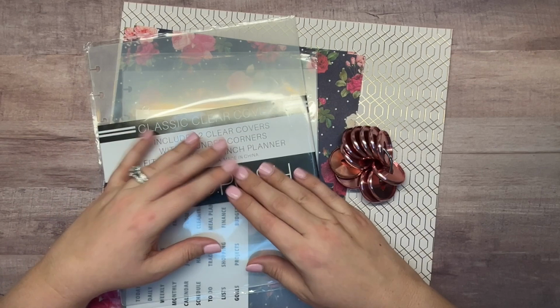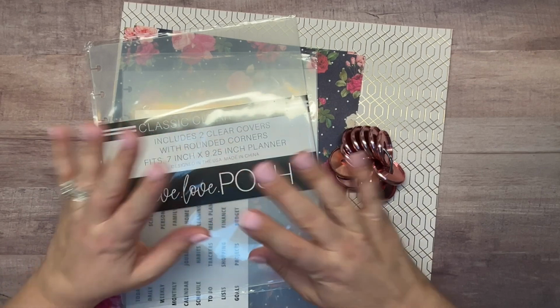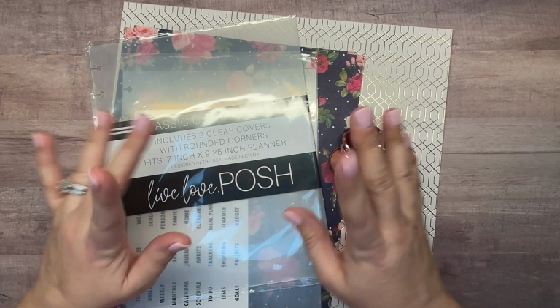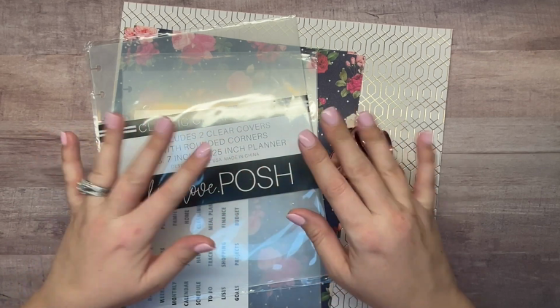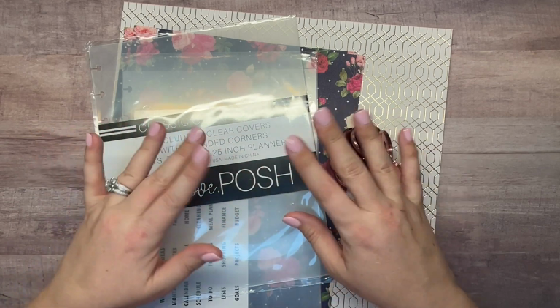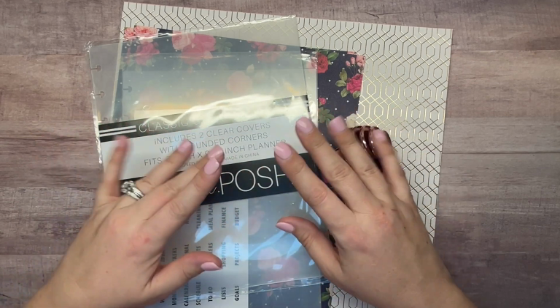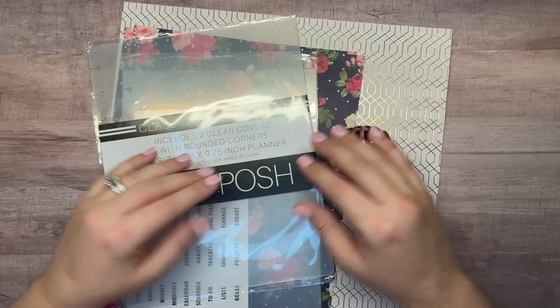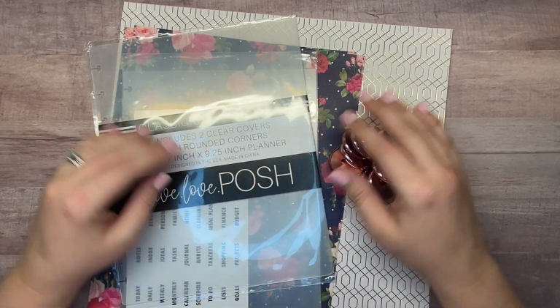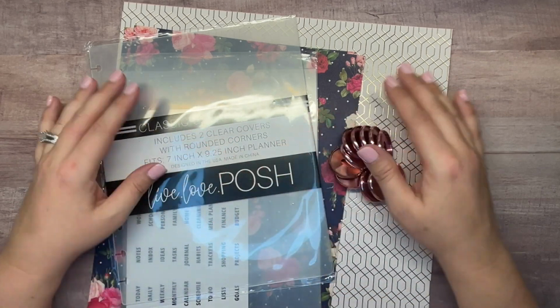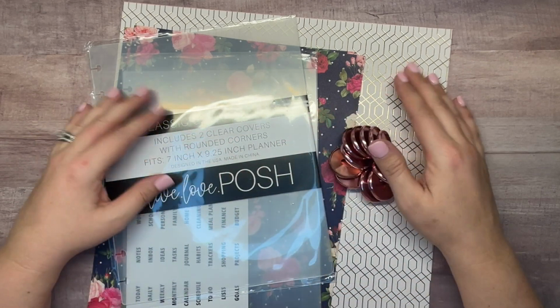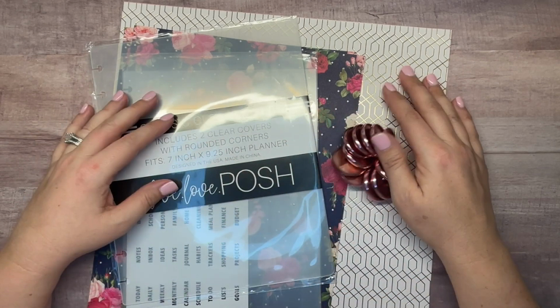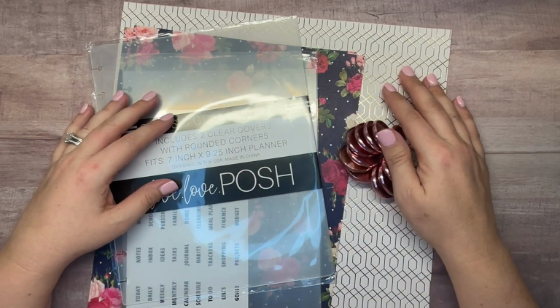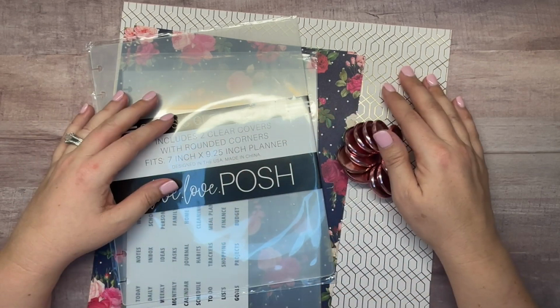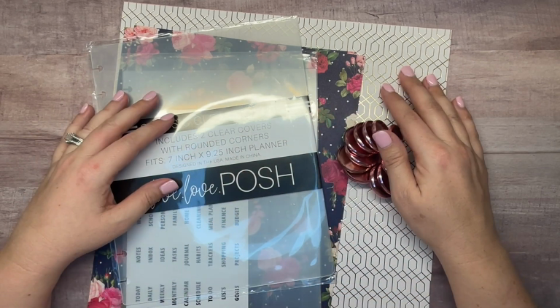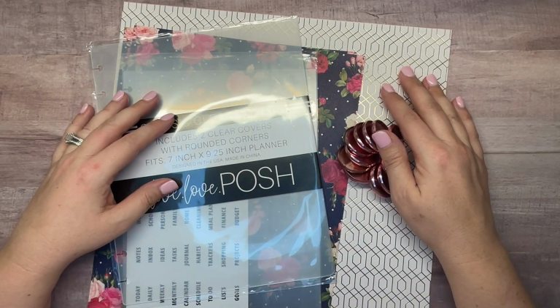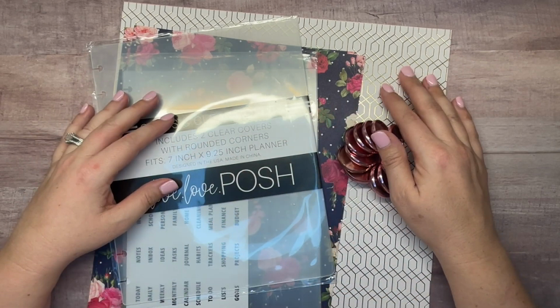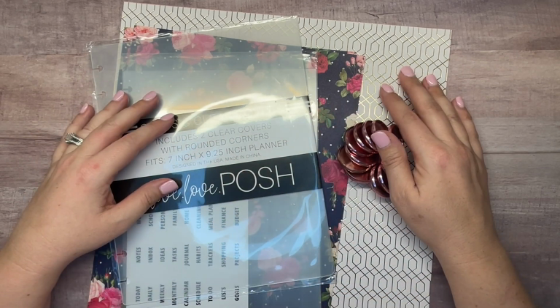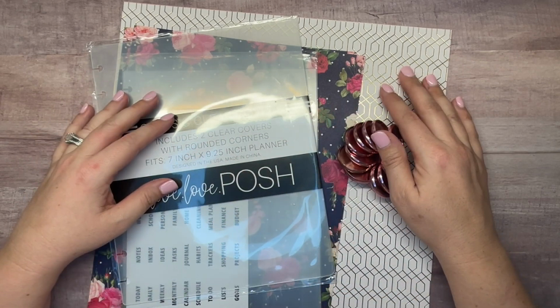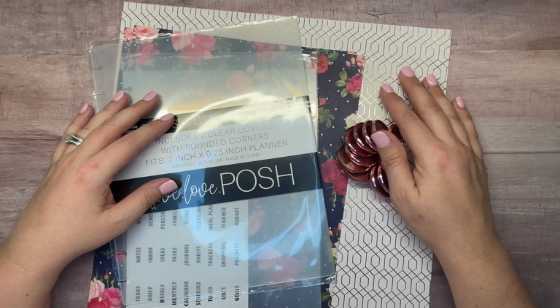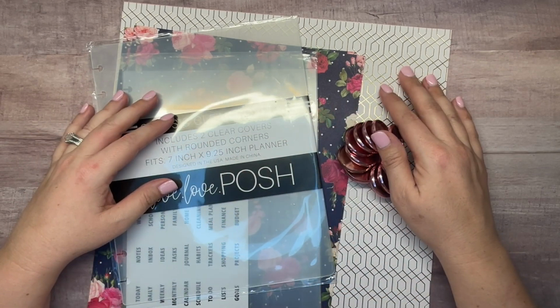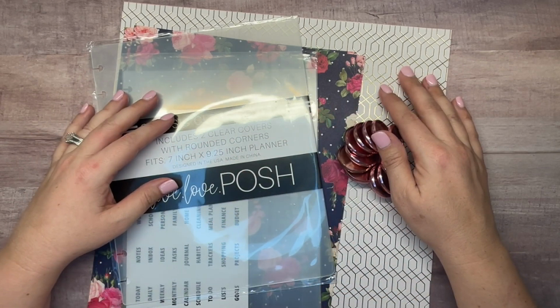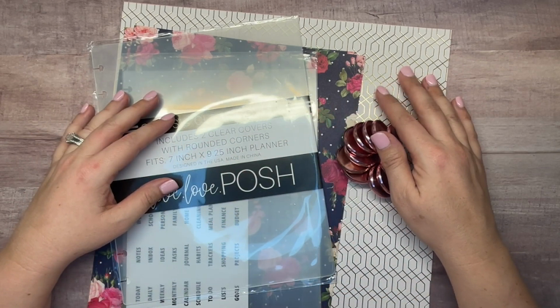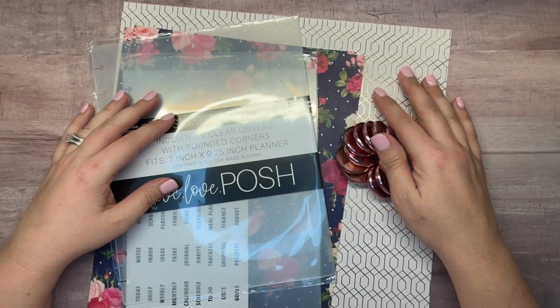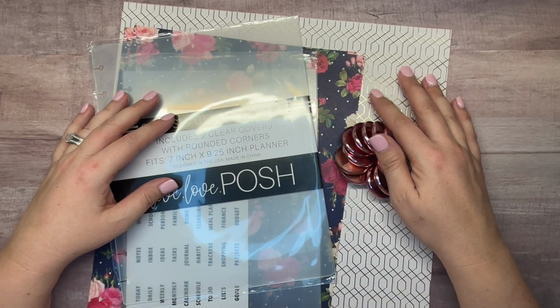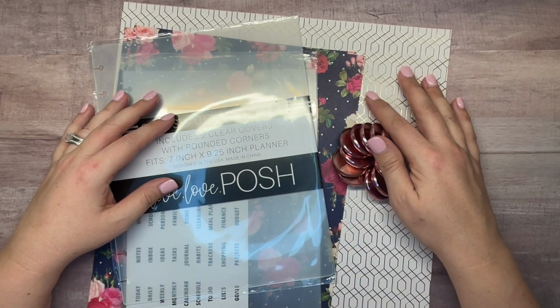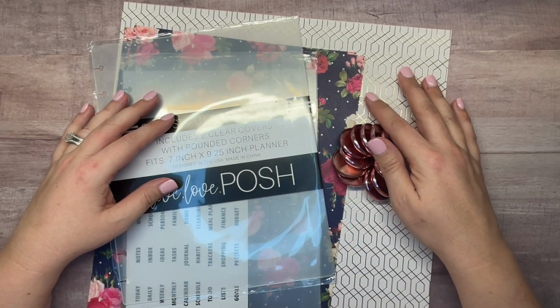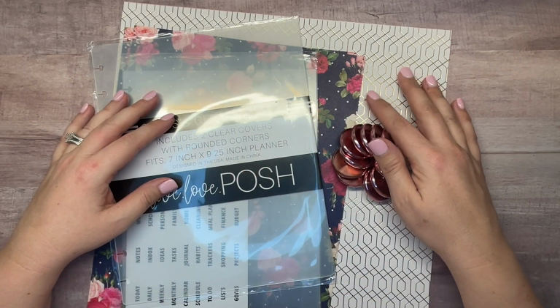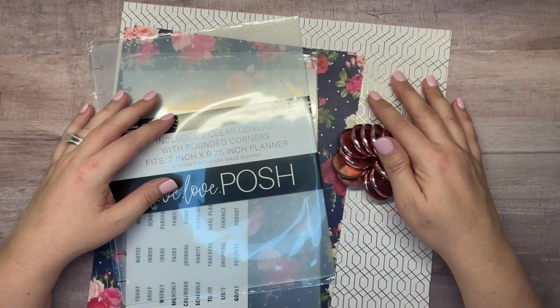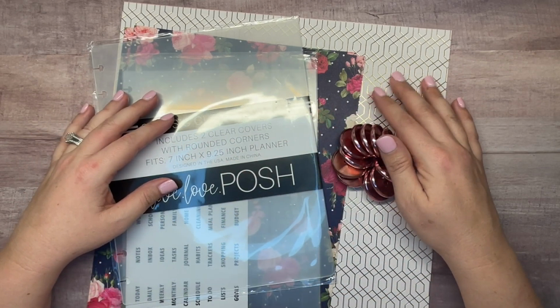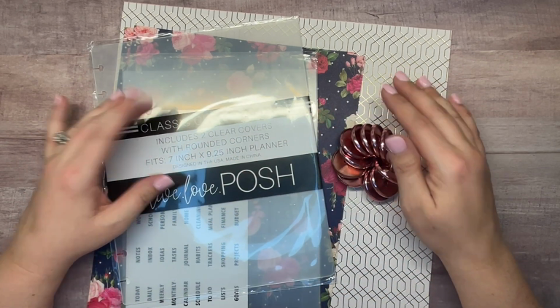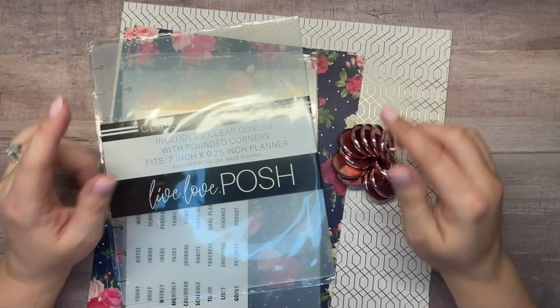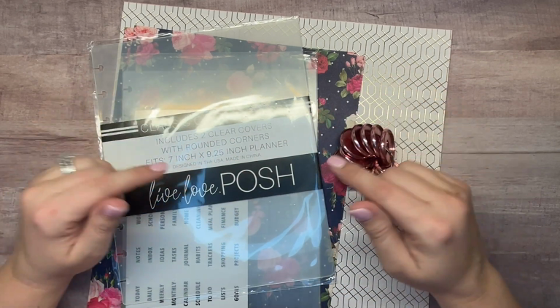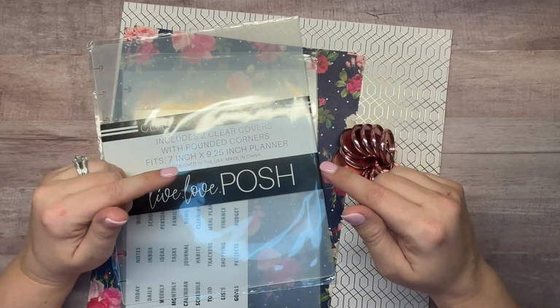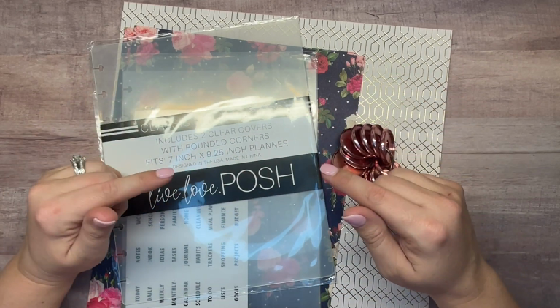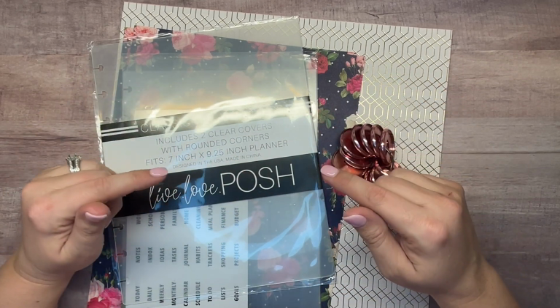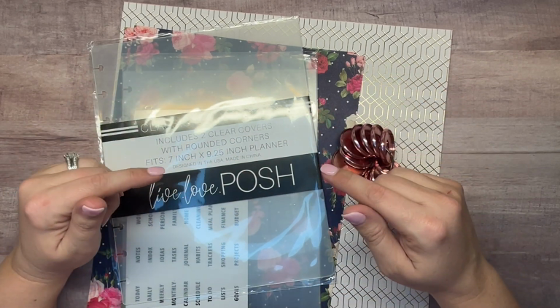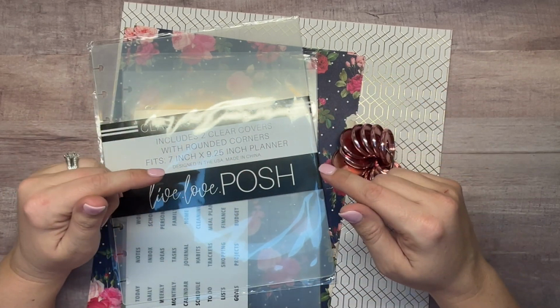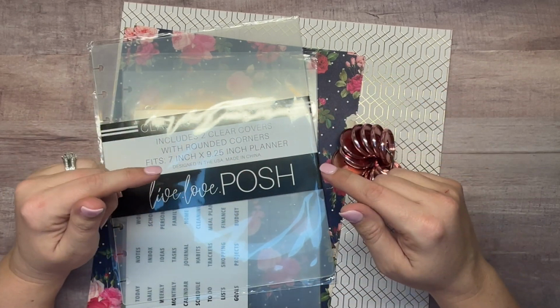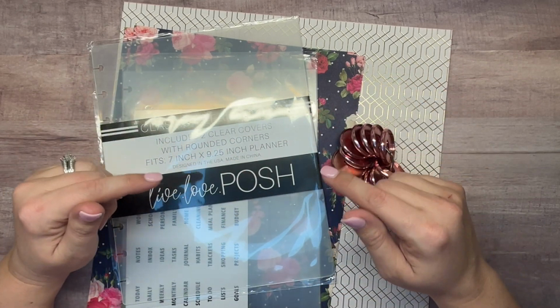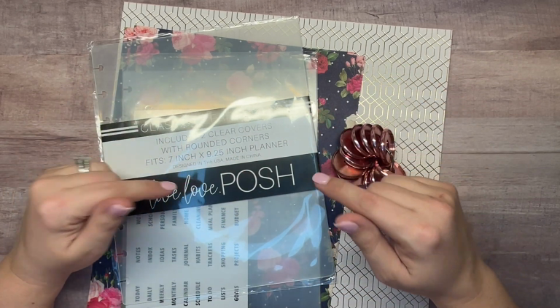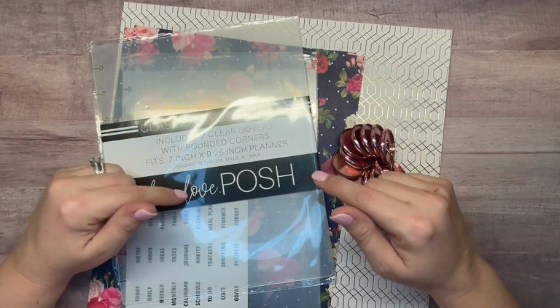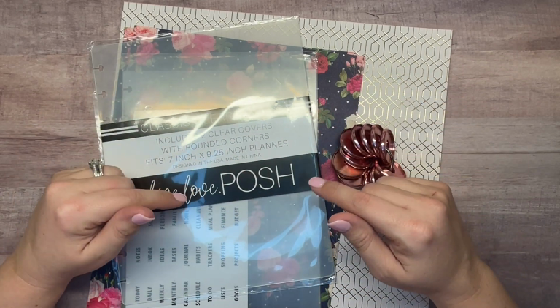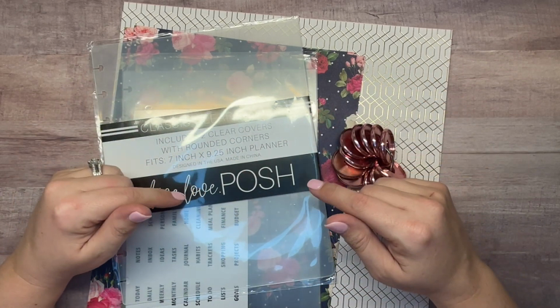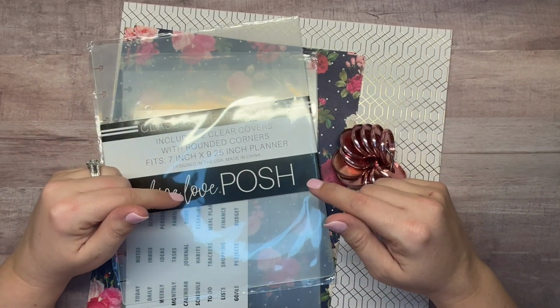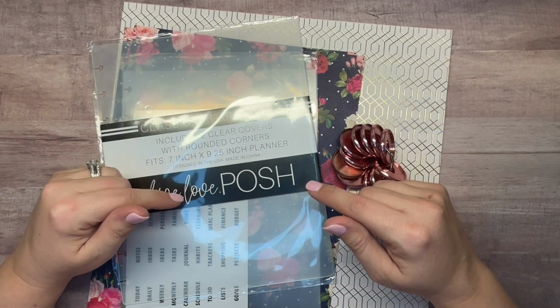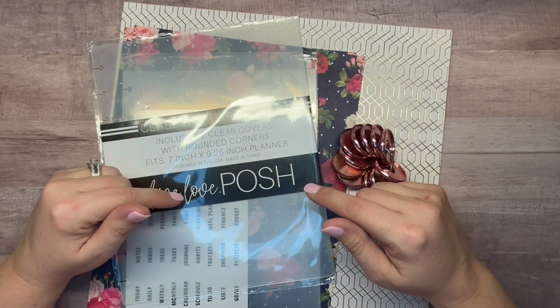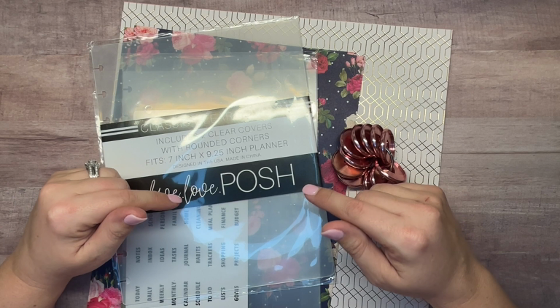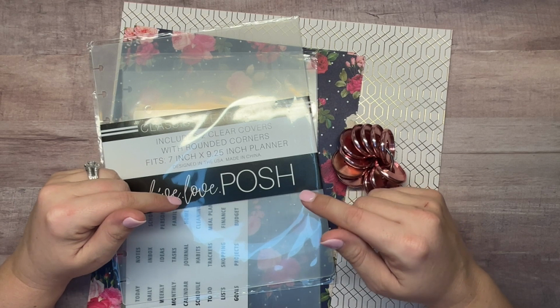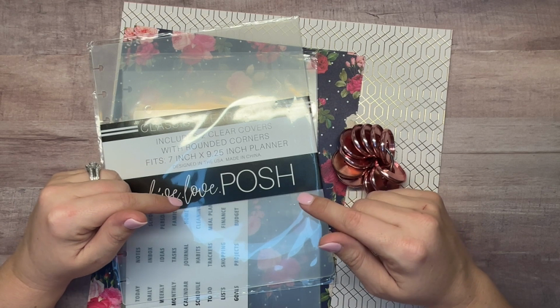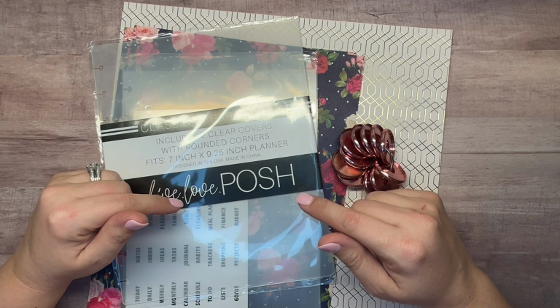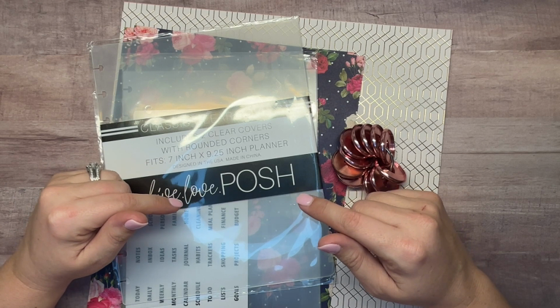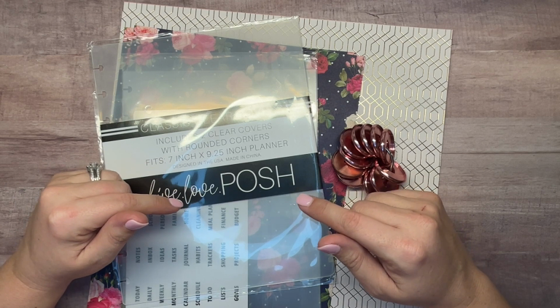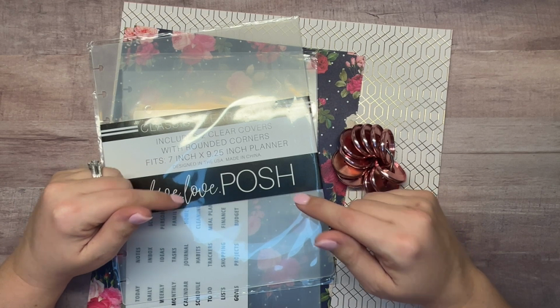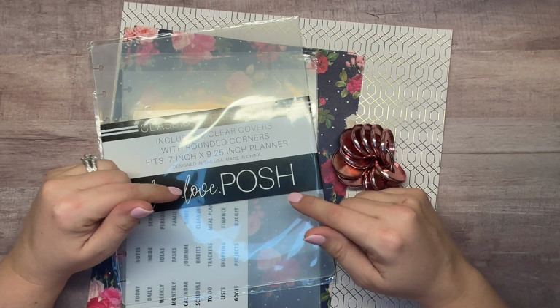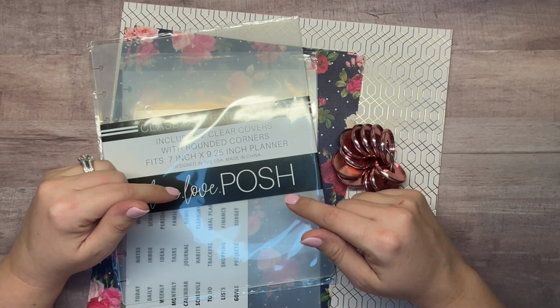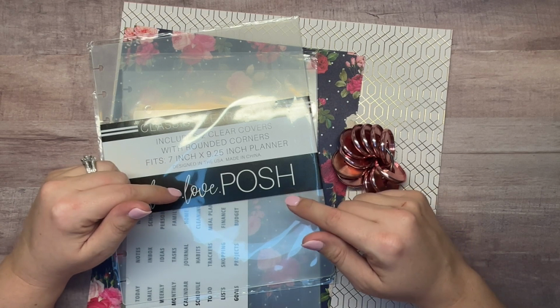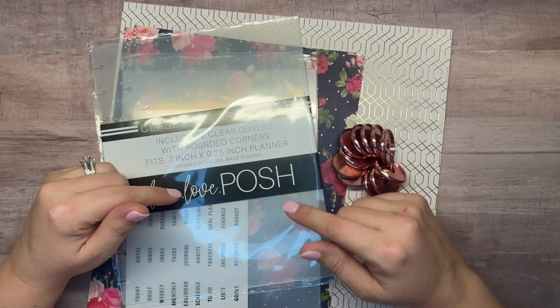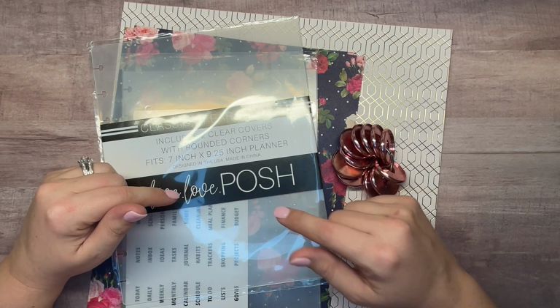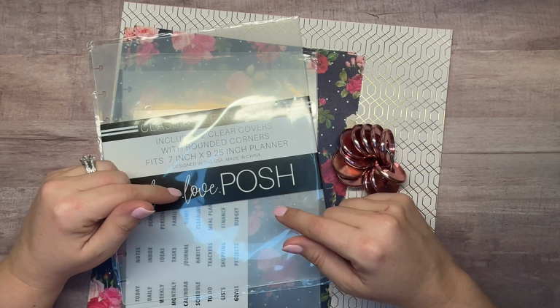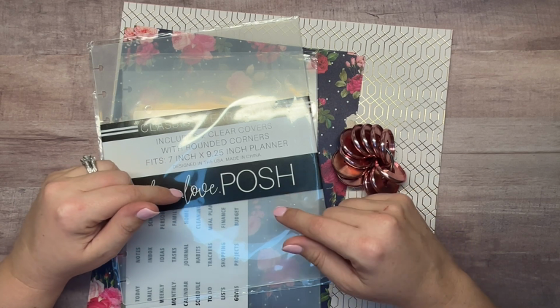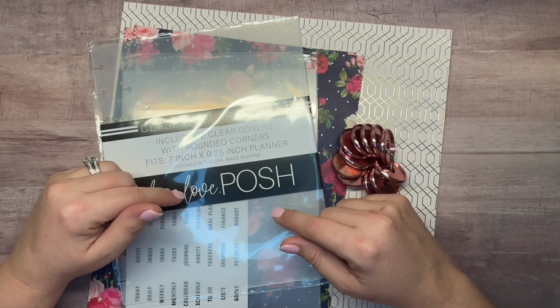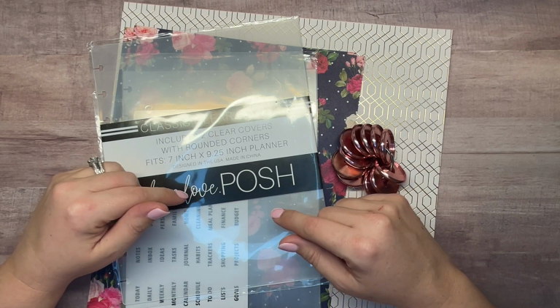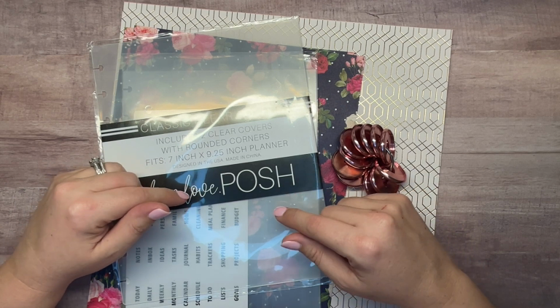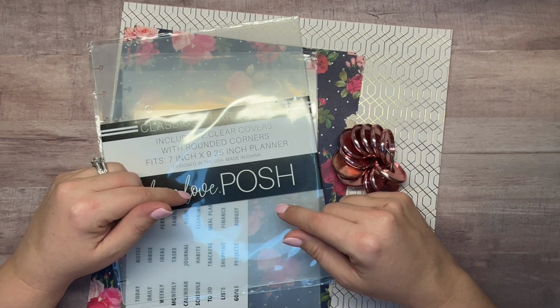Hey there! Welcome back to my channel Plans with Amanda. In this video I'm going to be setting up my planner for the month of February.